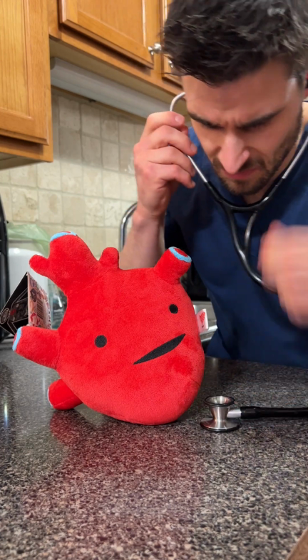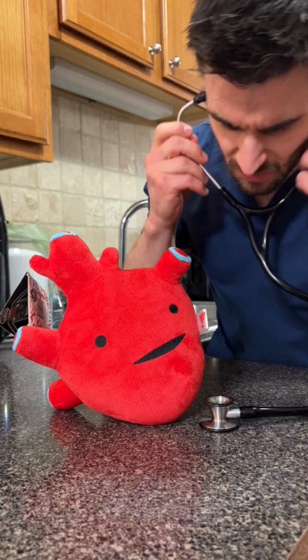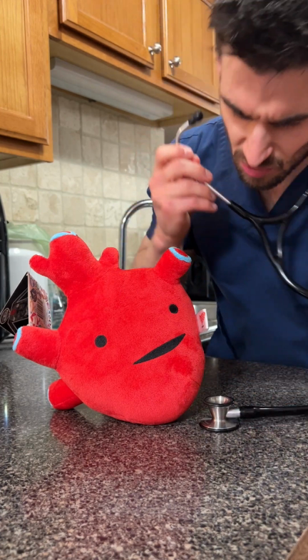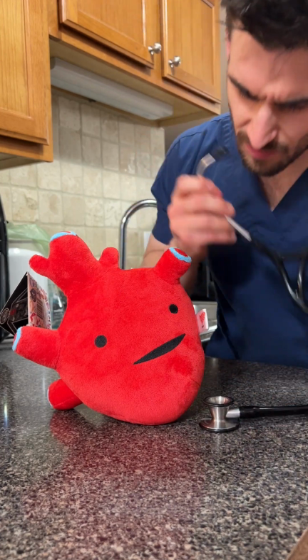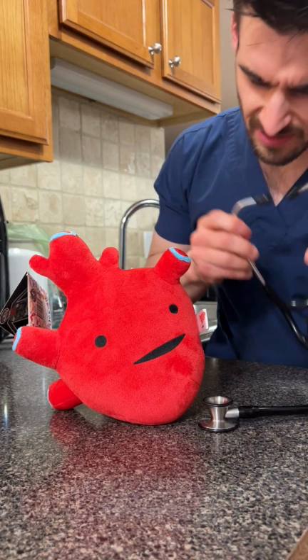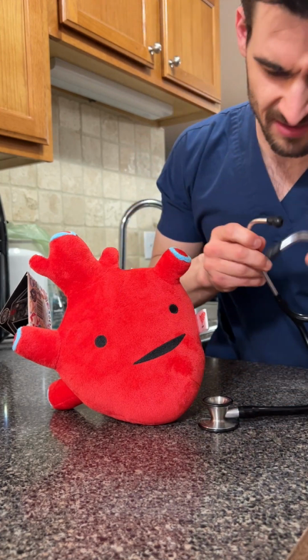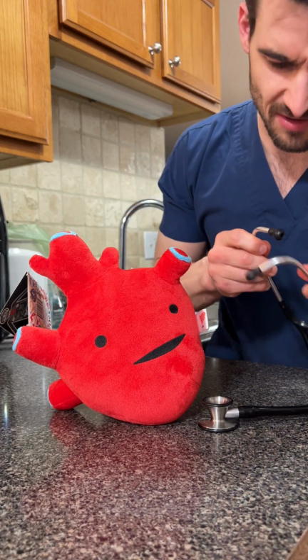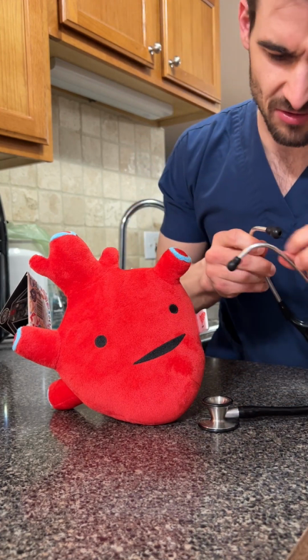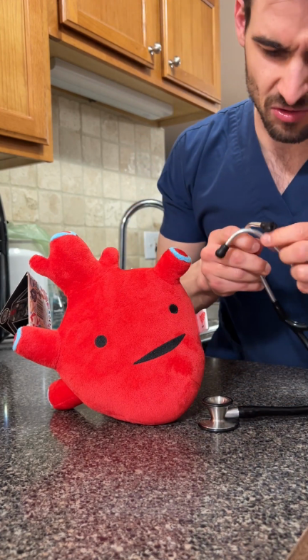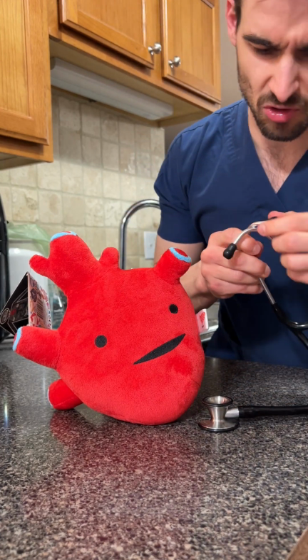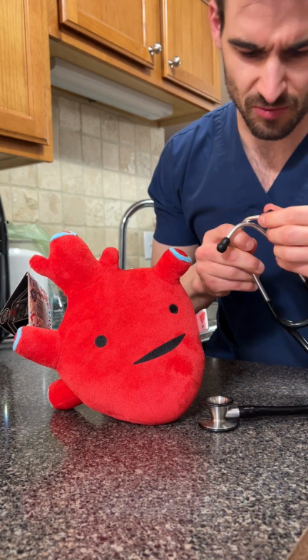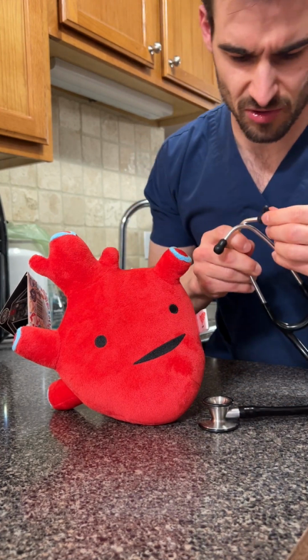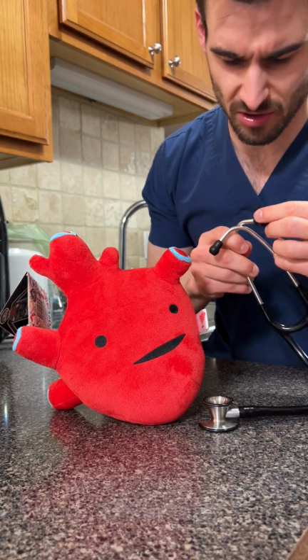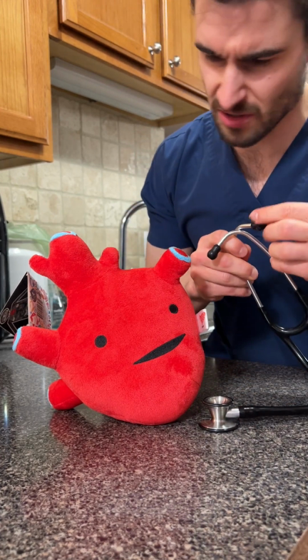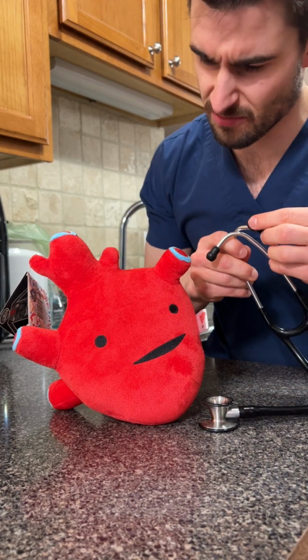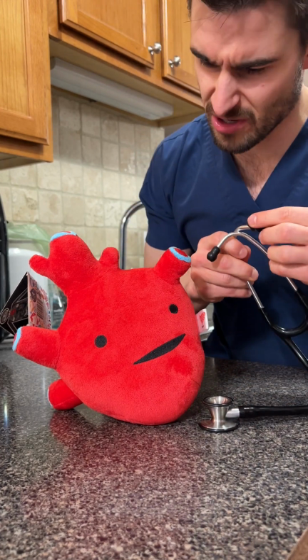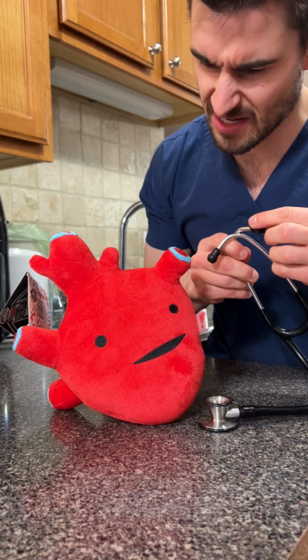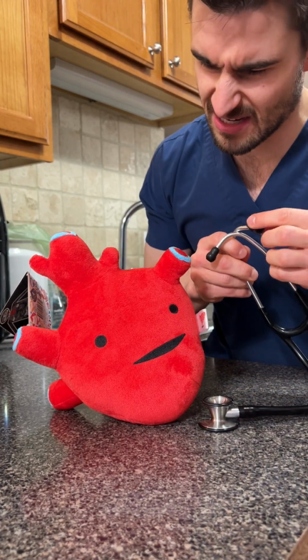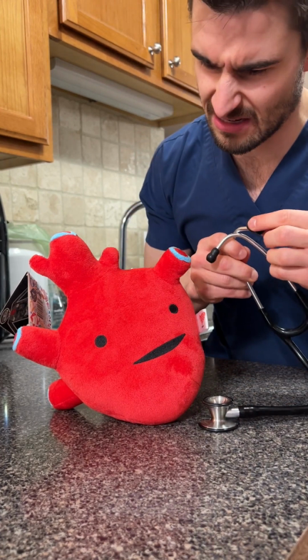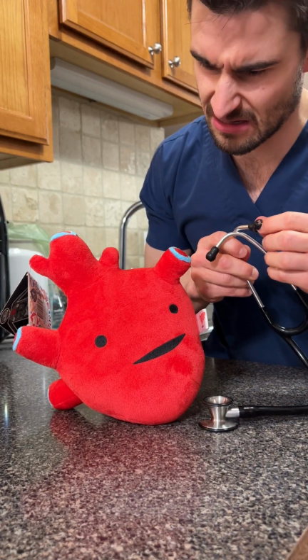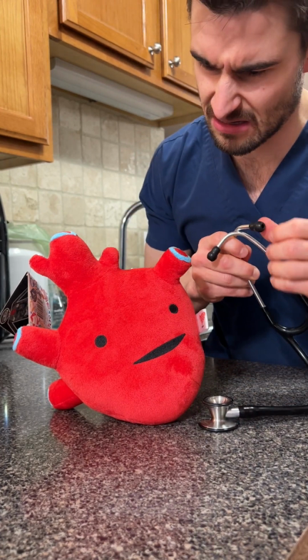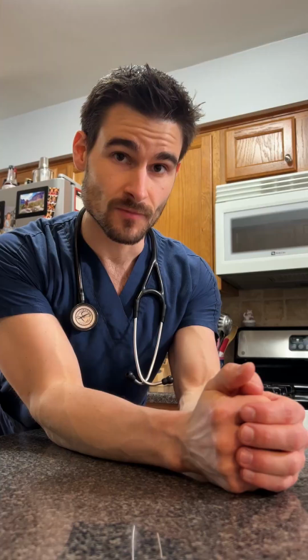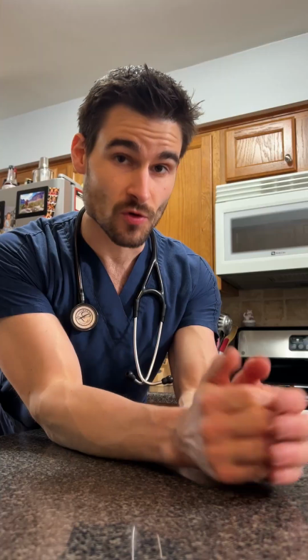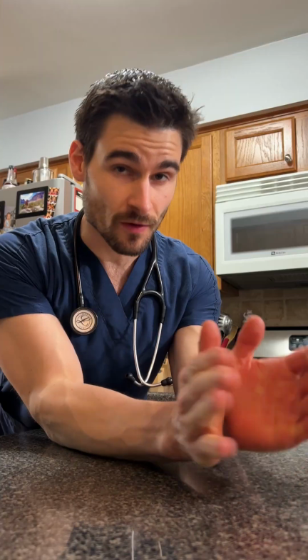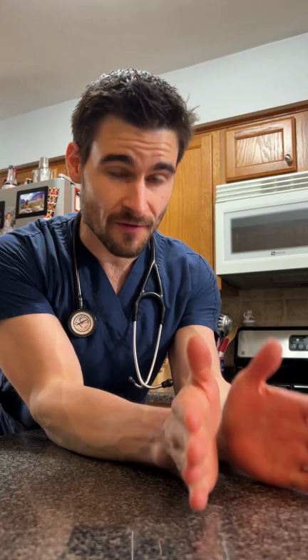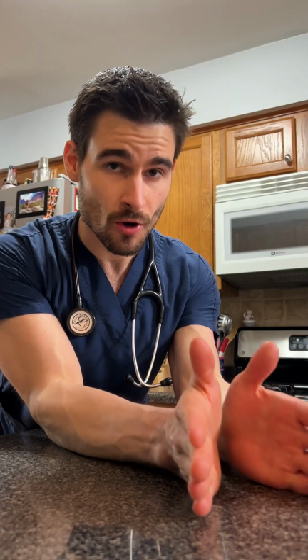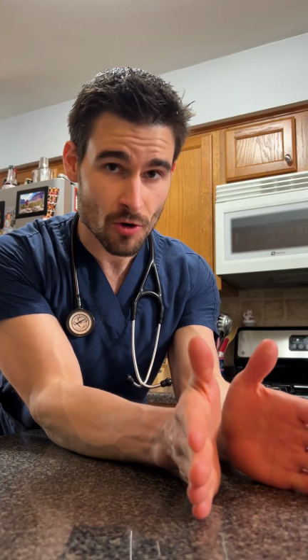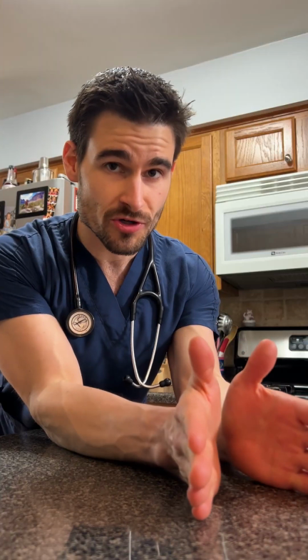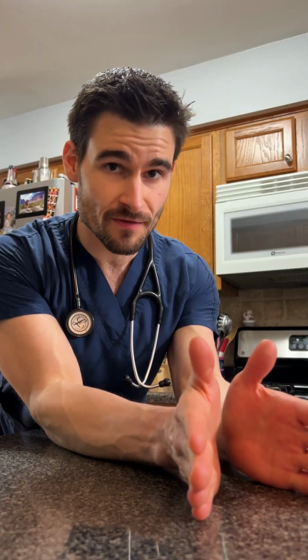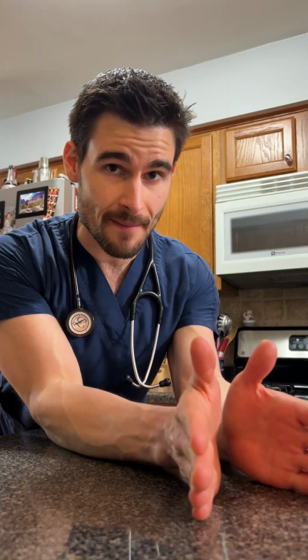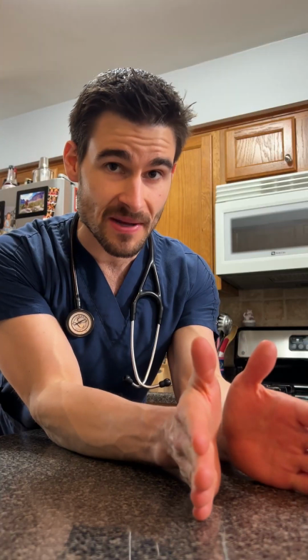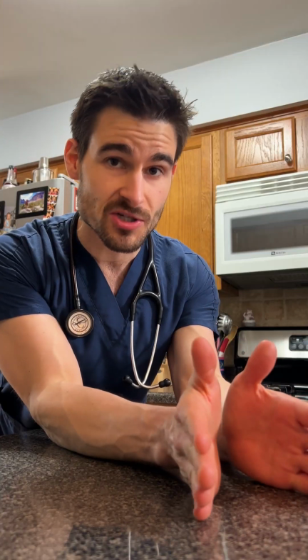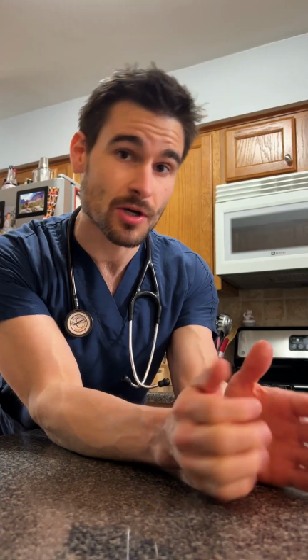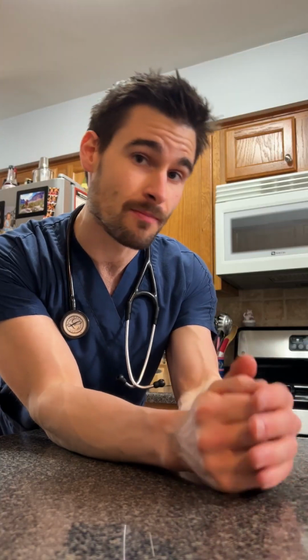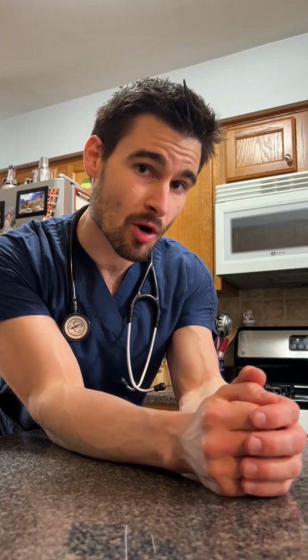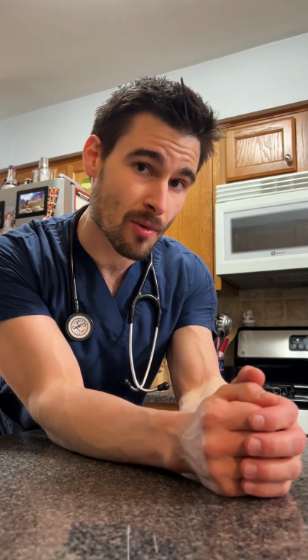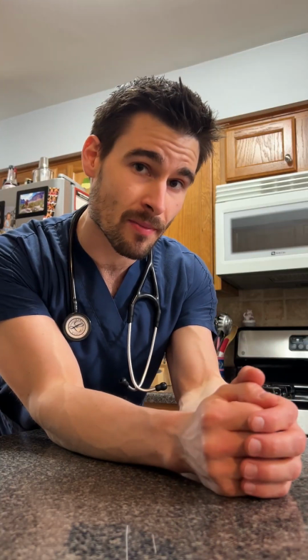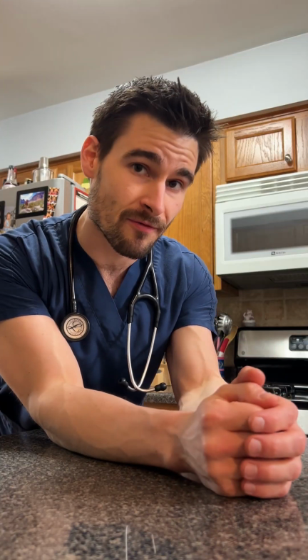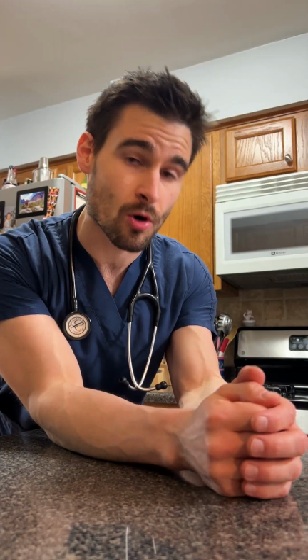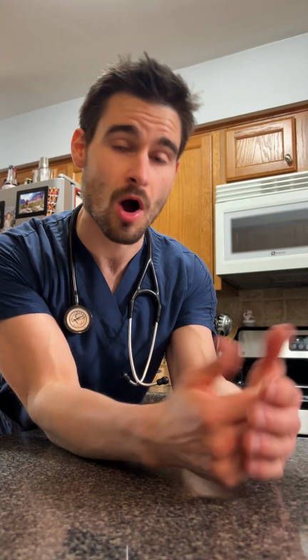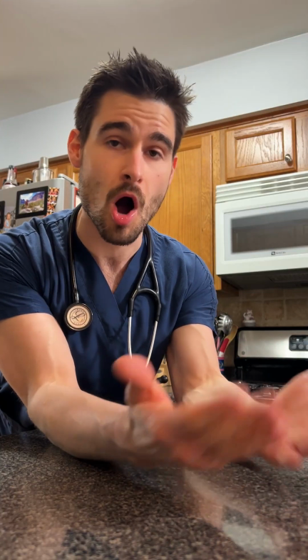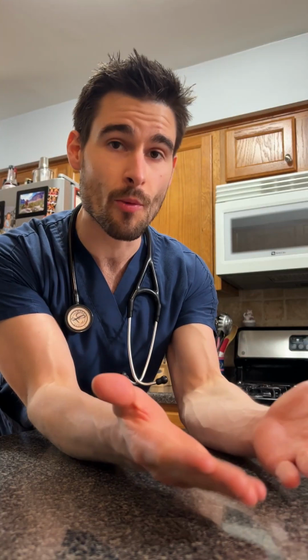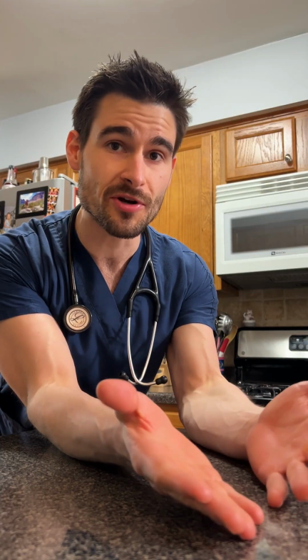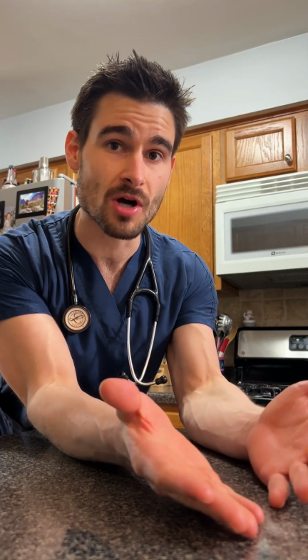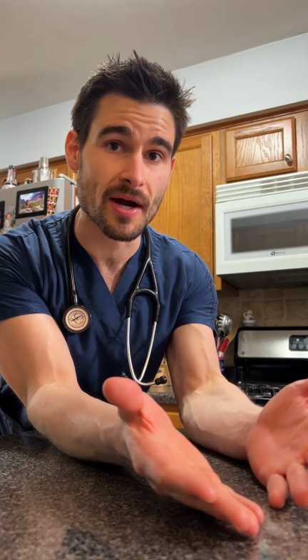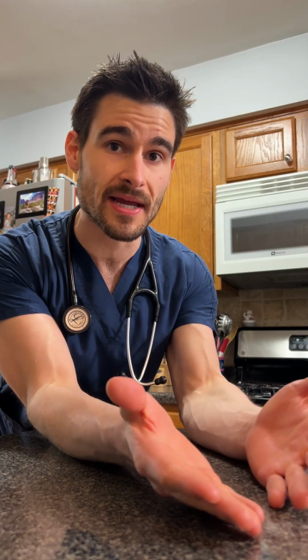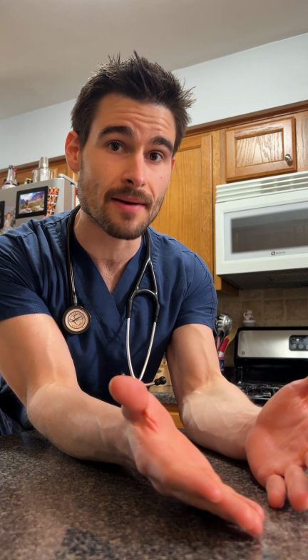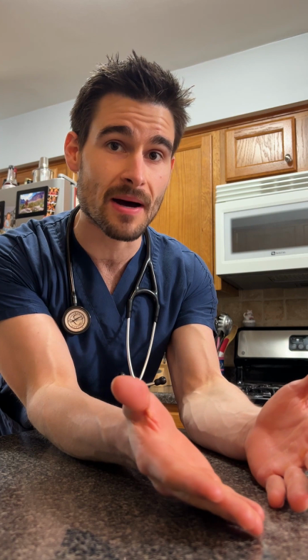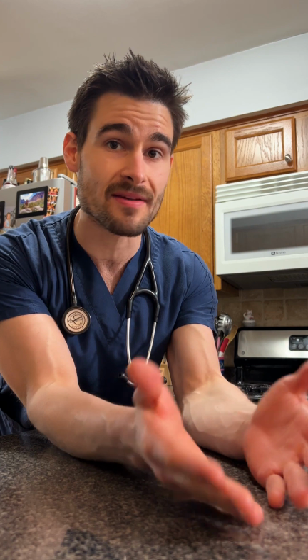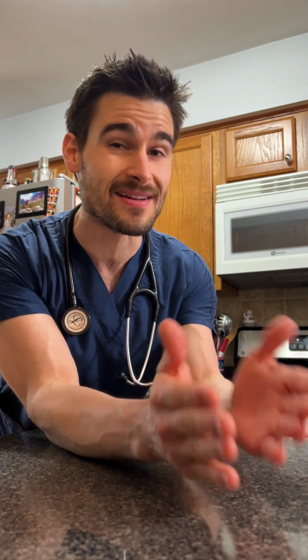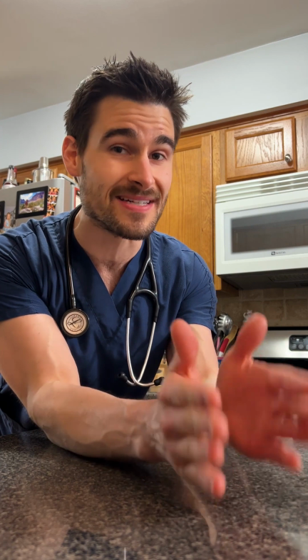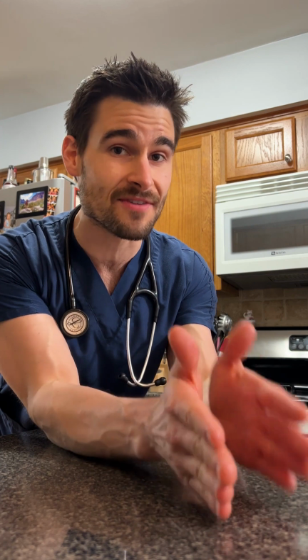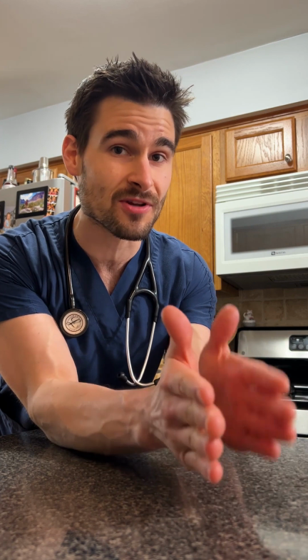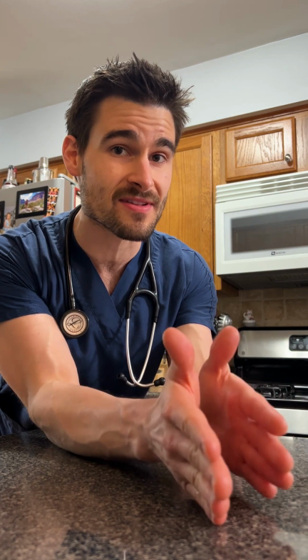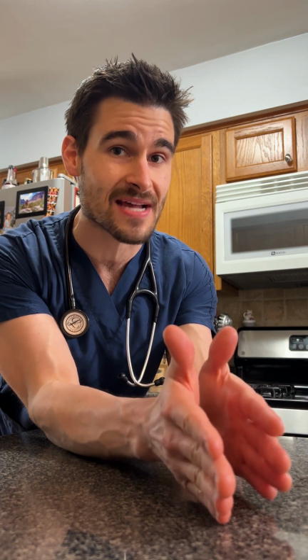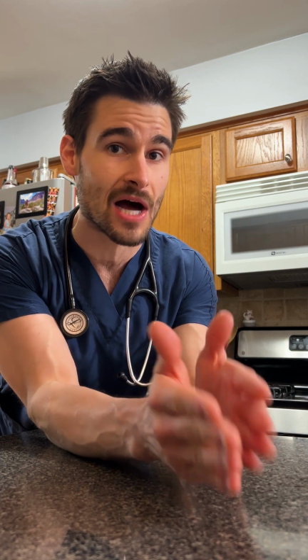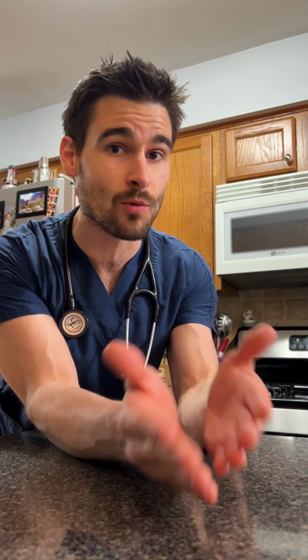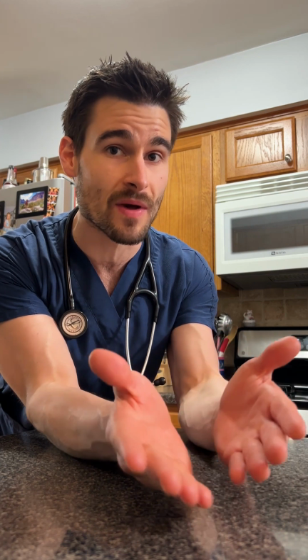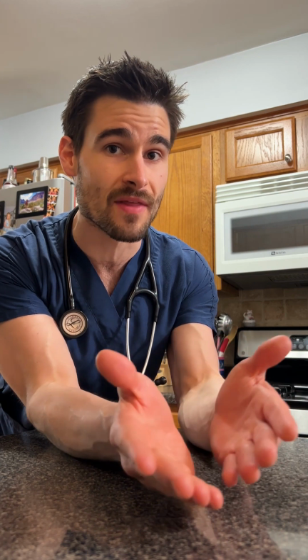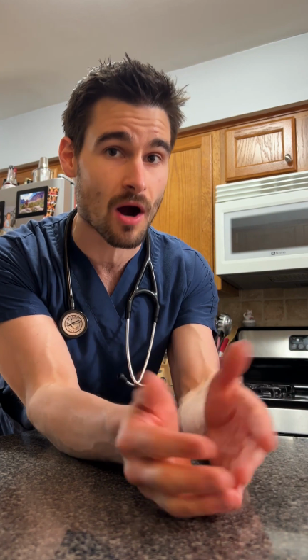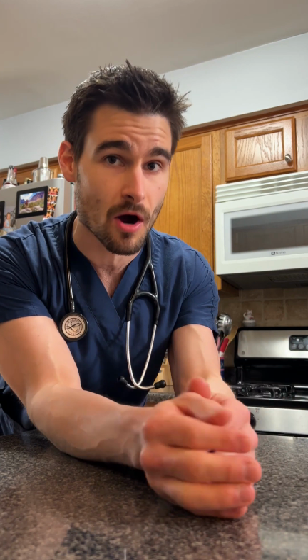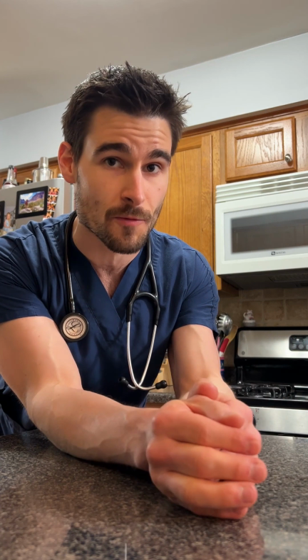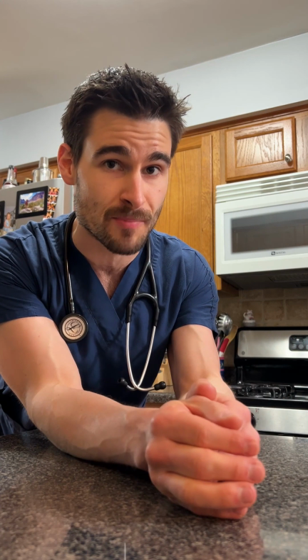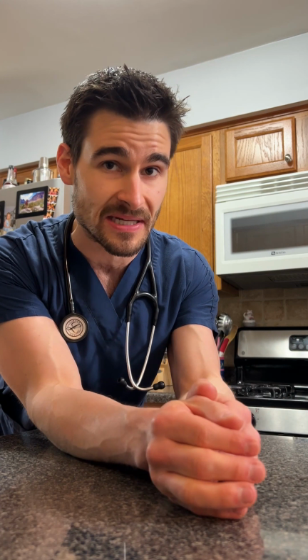No, my stethoscope's starting to break. So if you've heard your vet mention a murmur before, all we're talking about is a different sound when the heart beats.